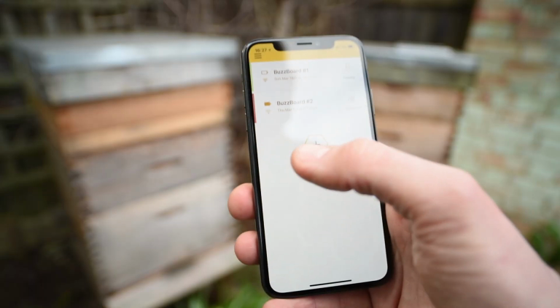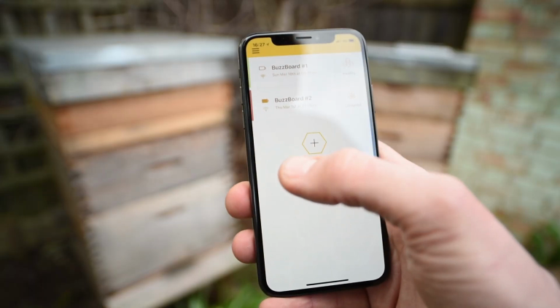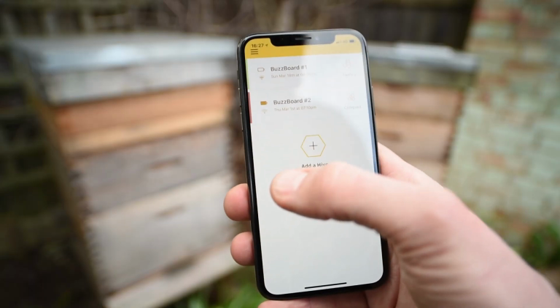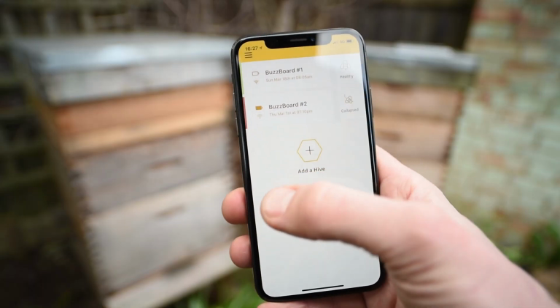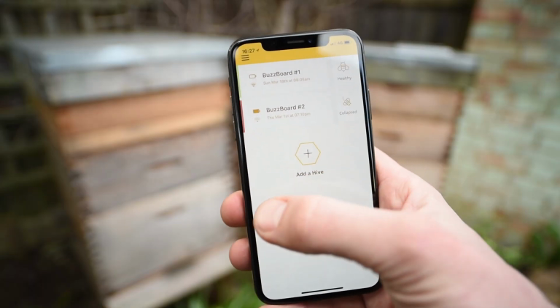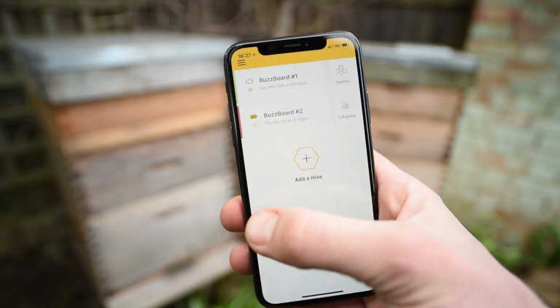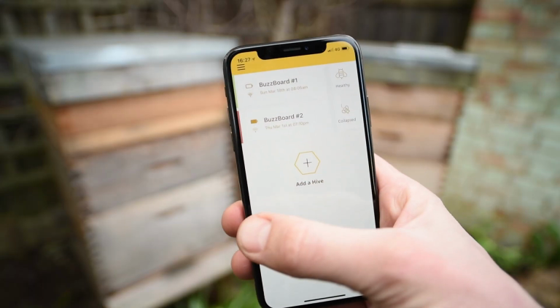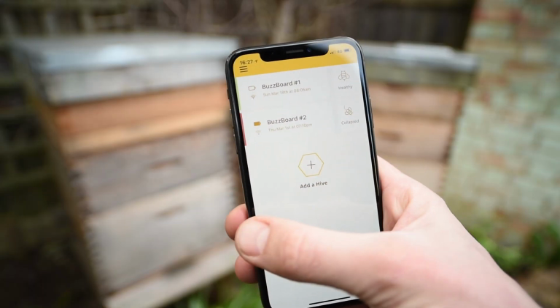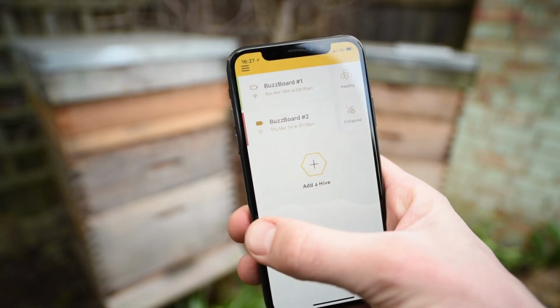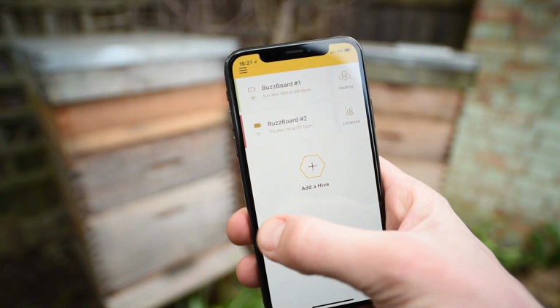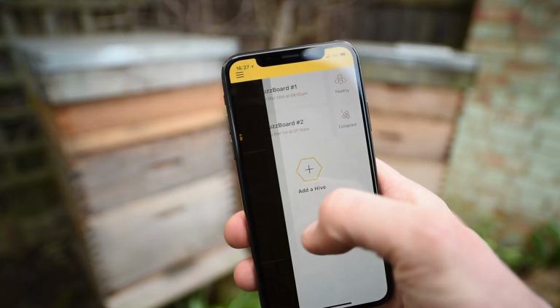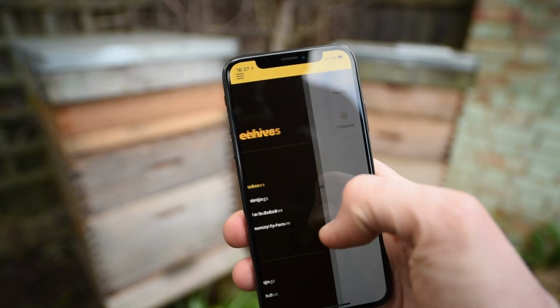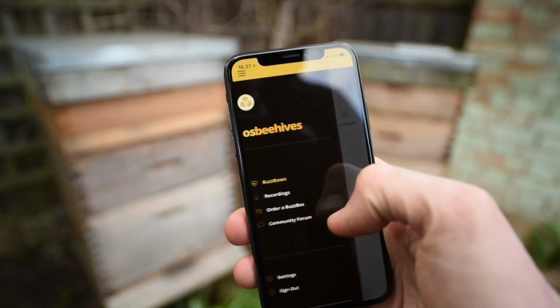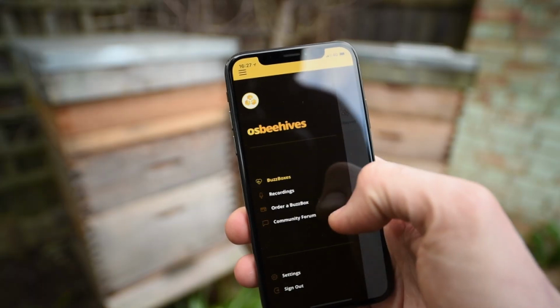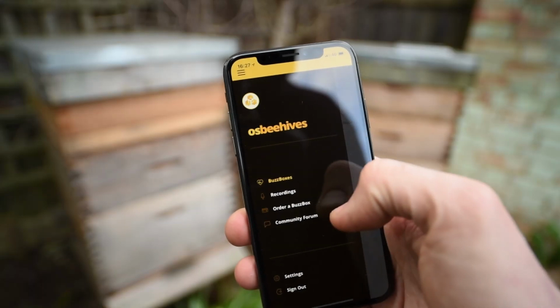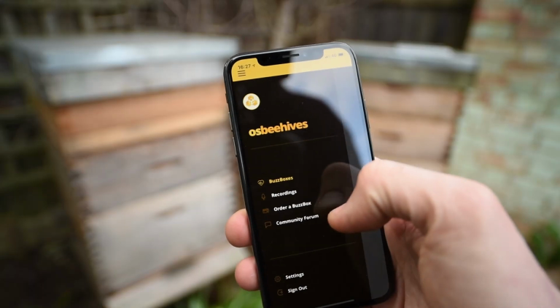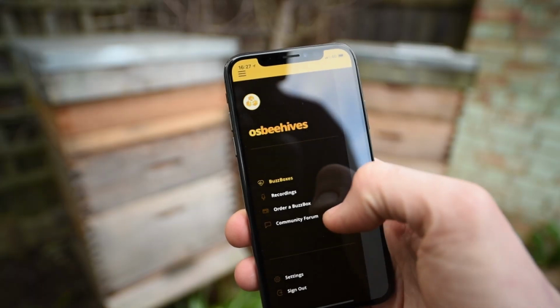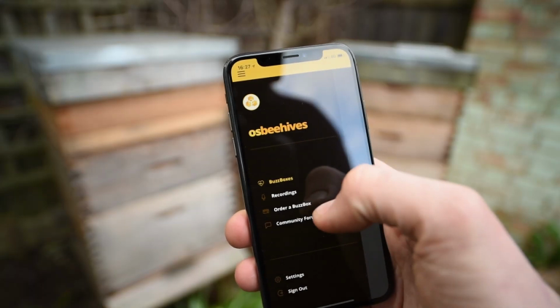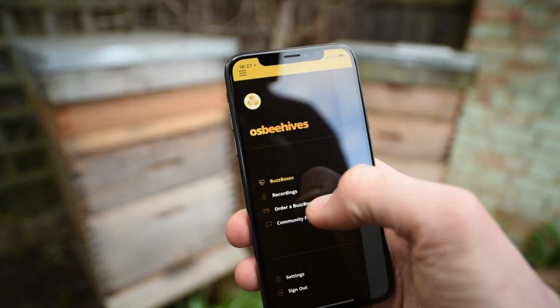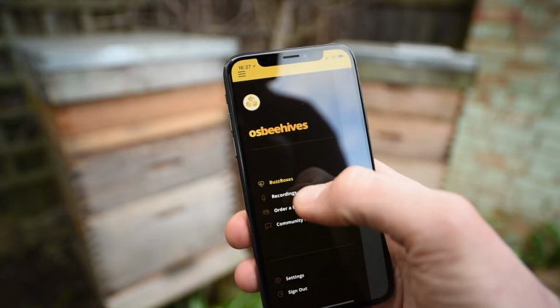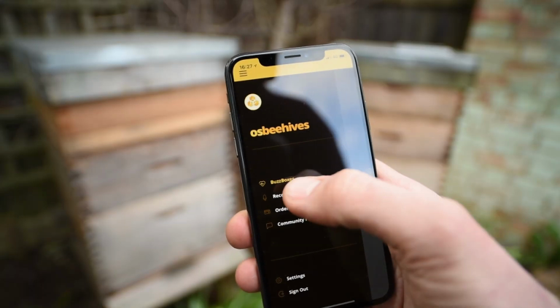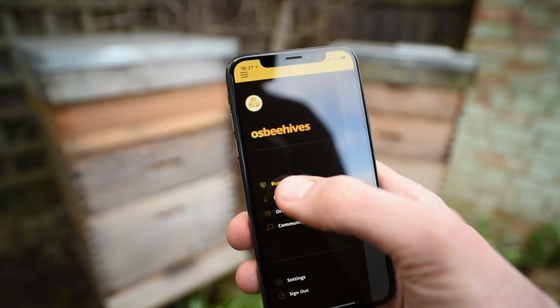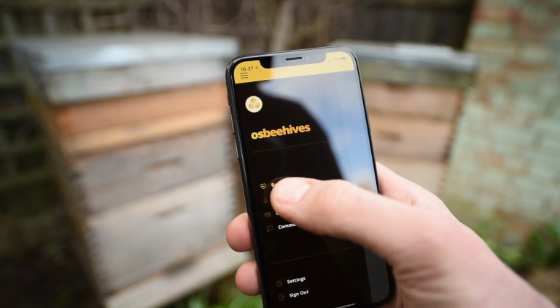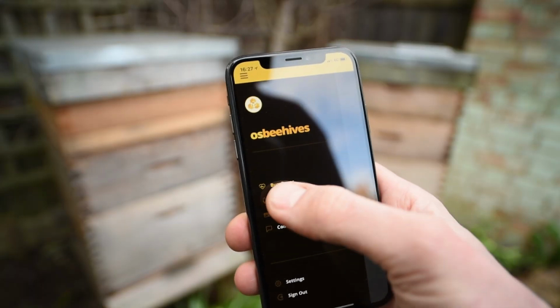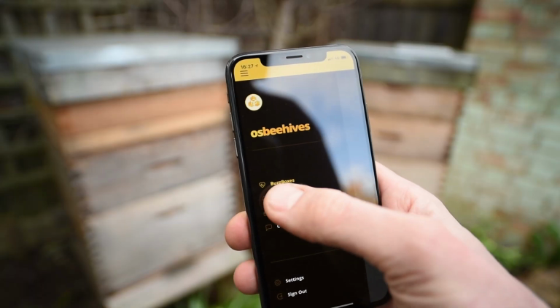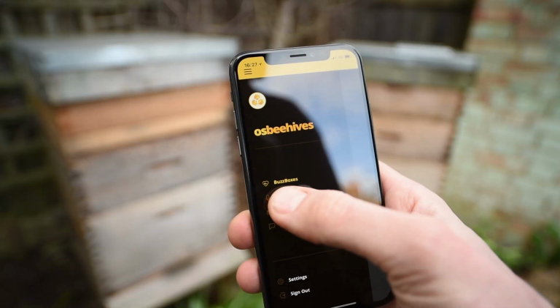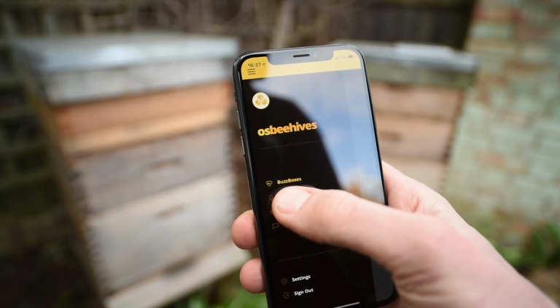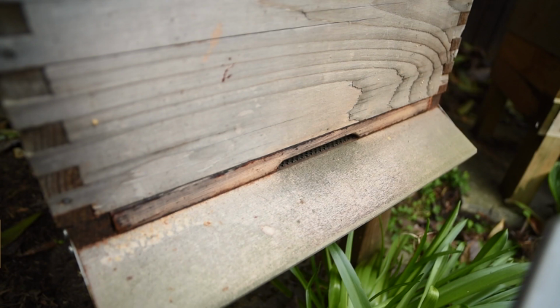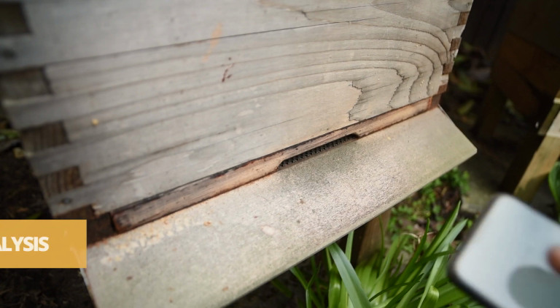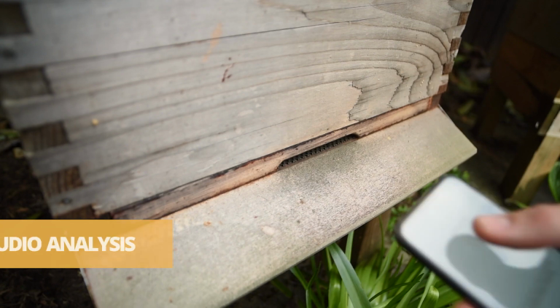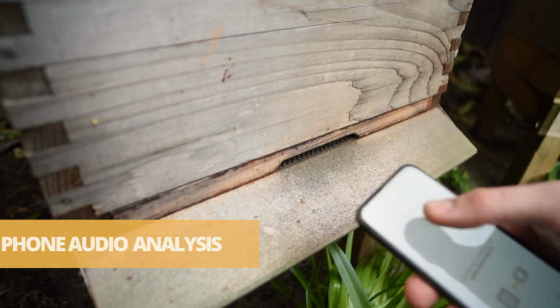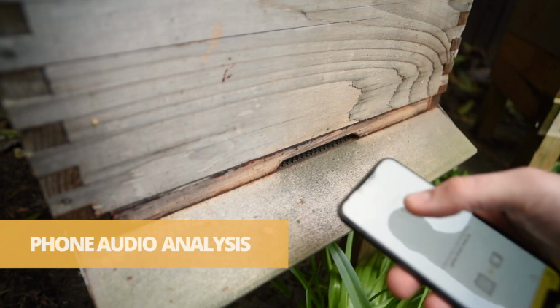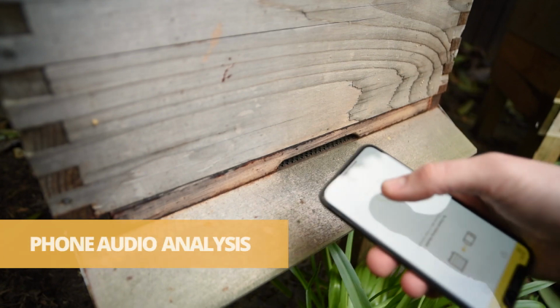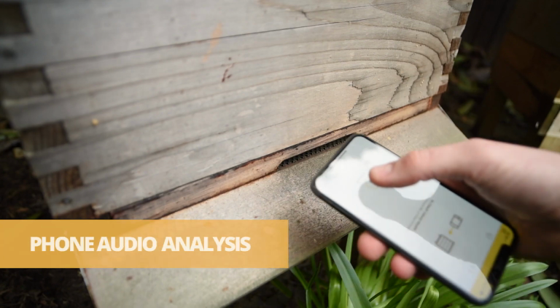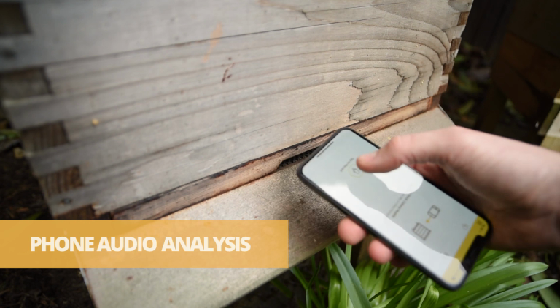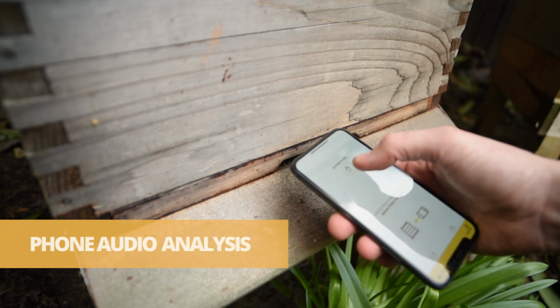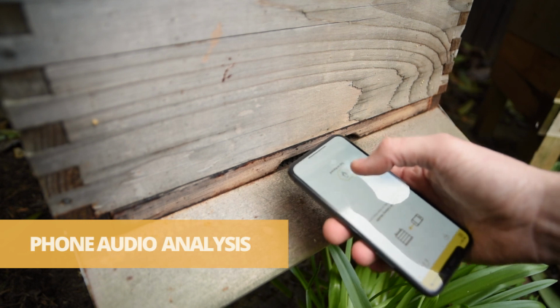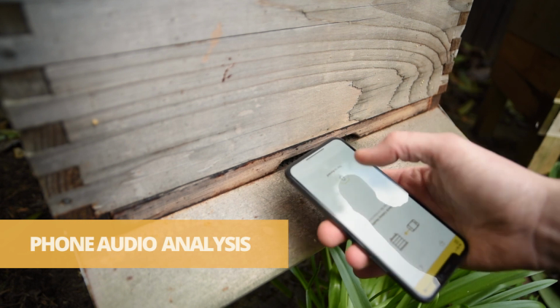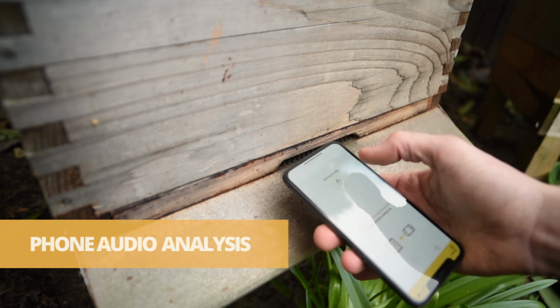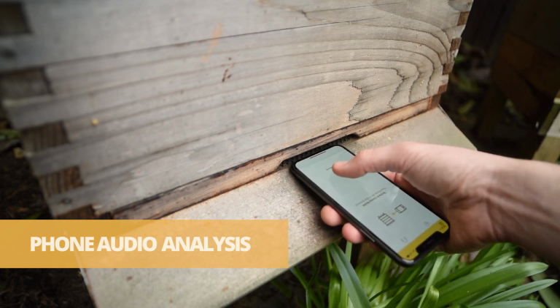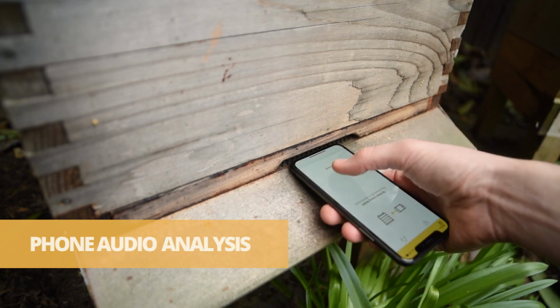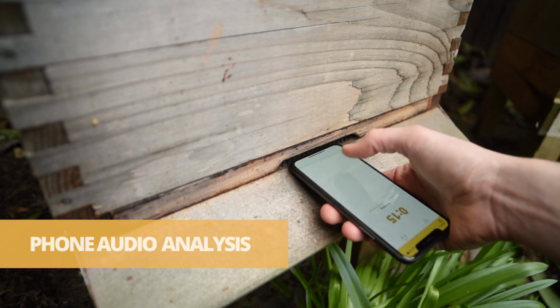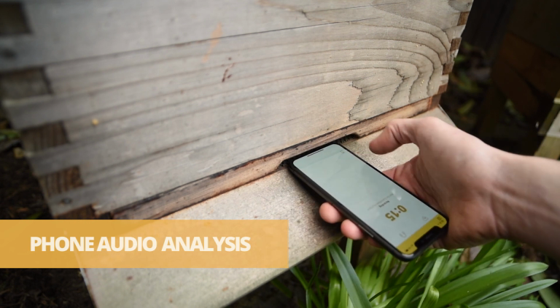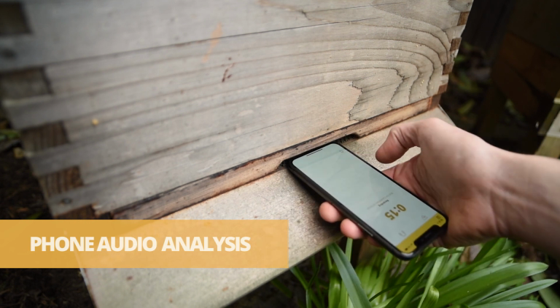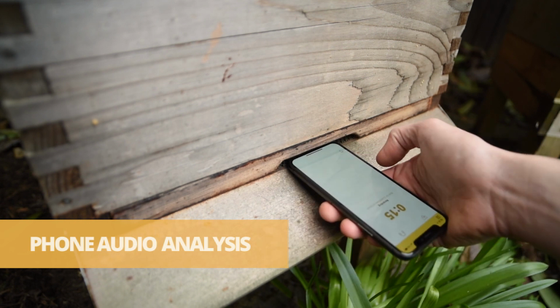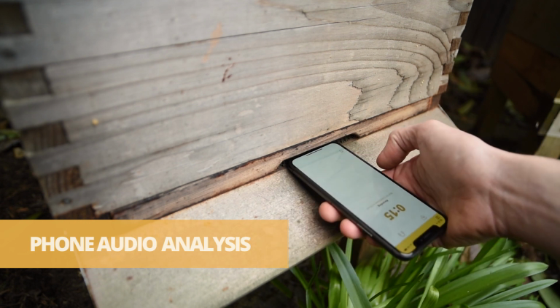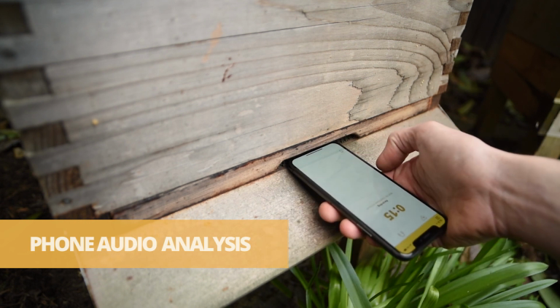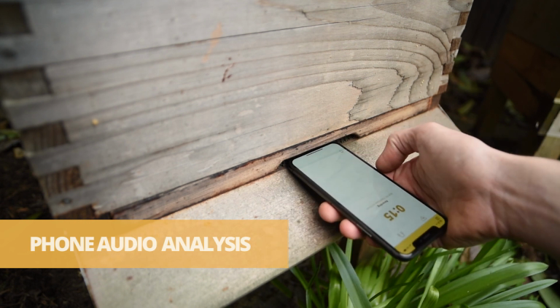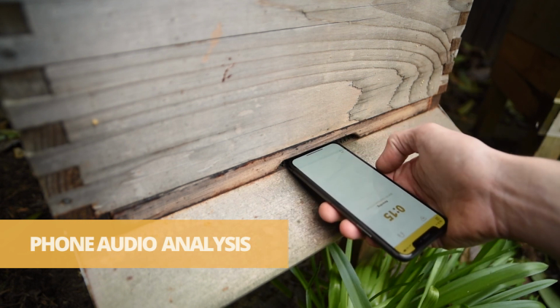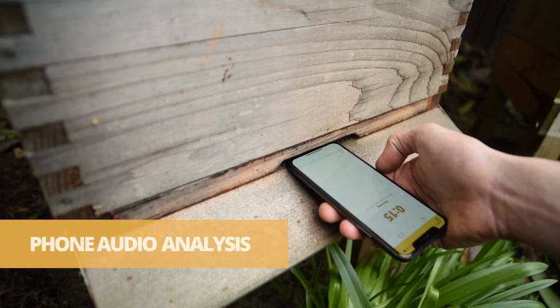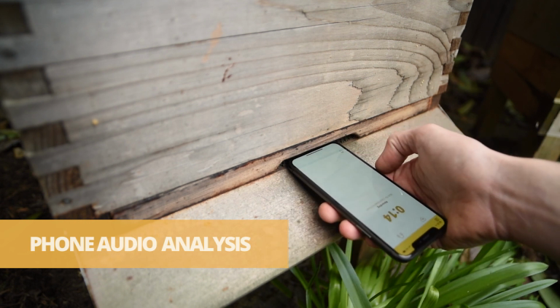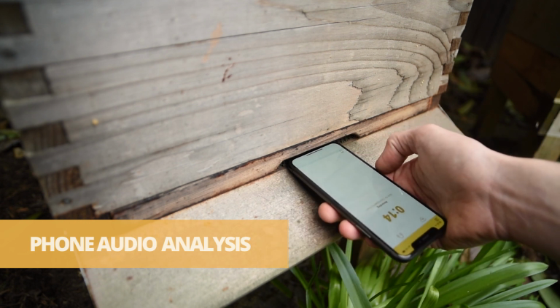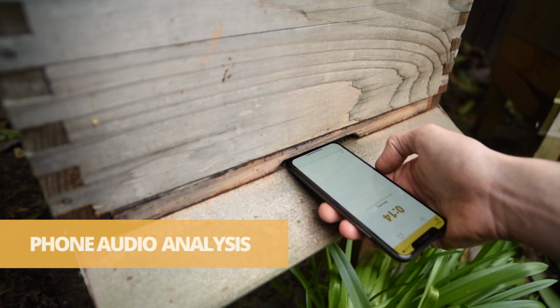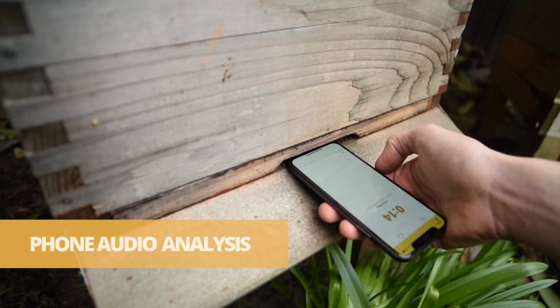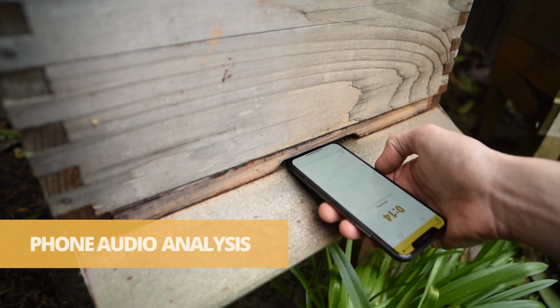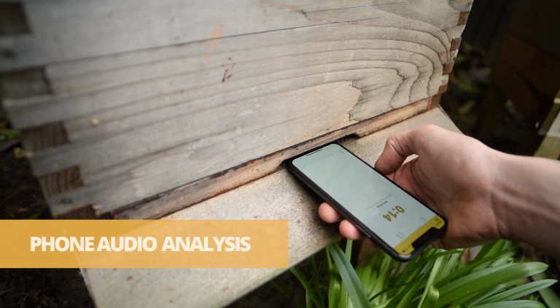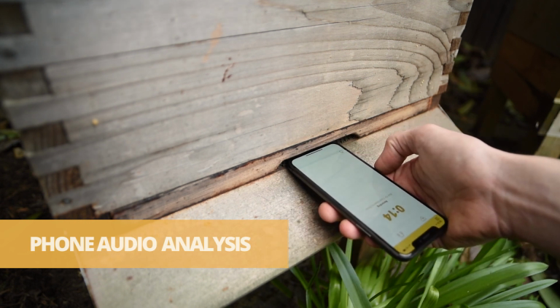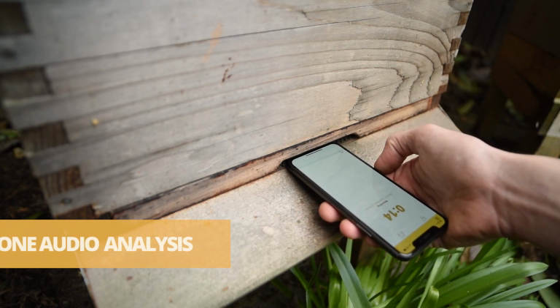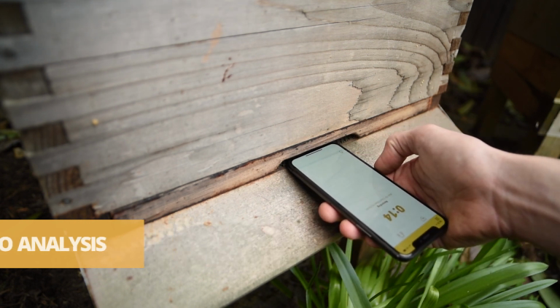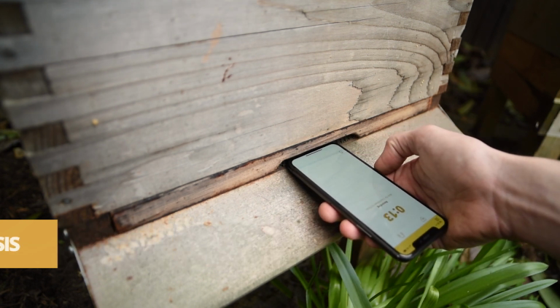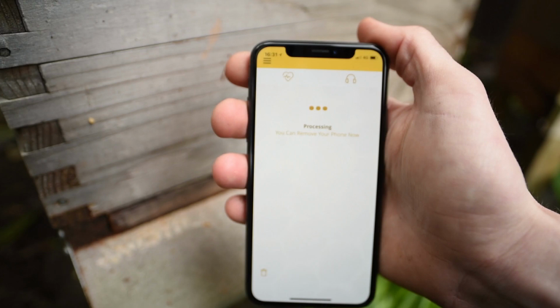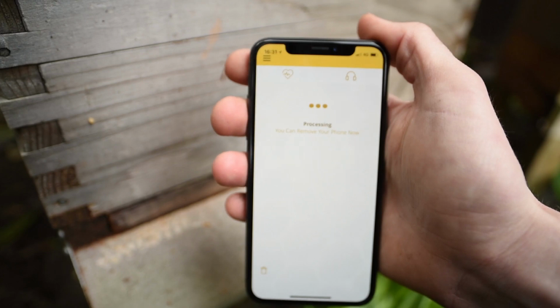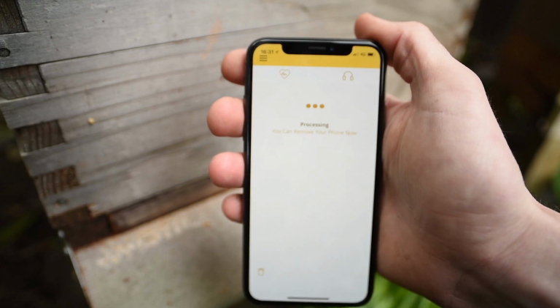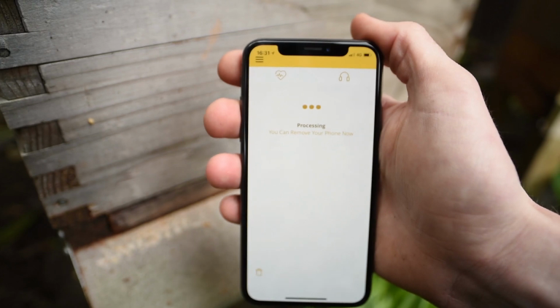Even without a BuzzBox sensor, you can still use our free app to record and analyze your honeybees using your smartphone.